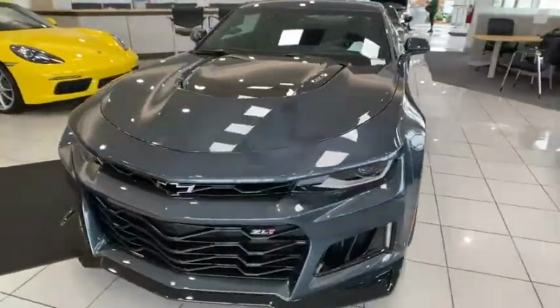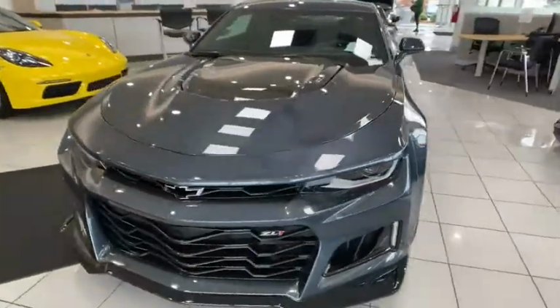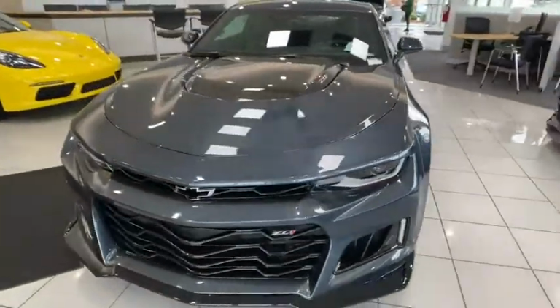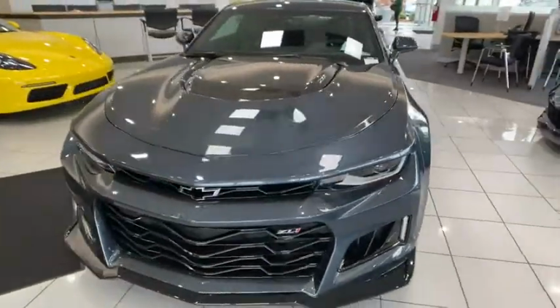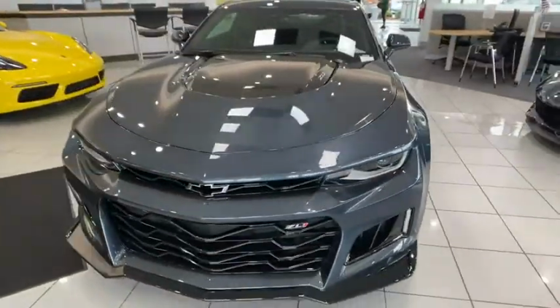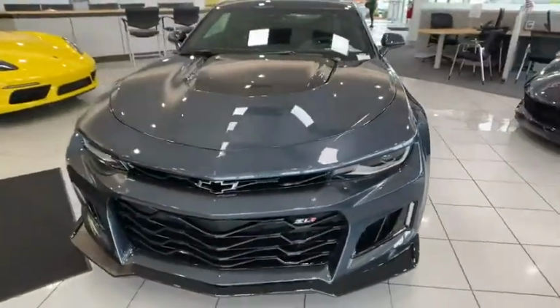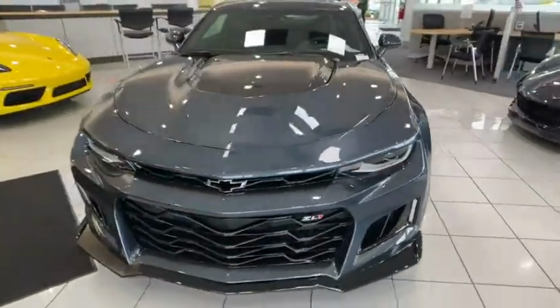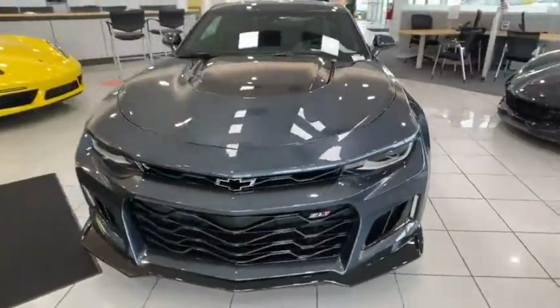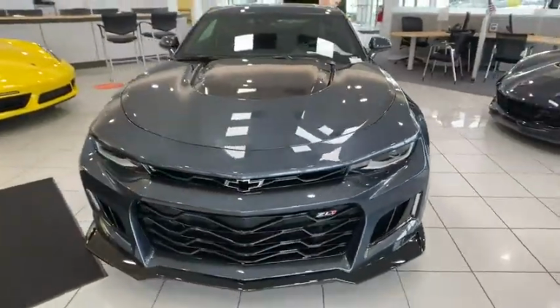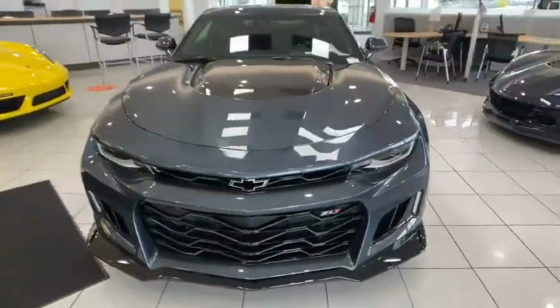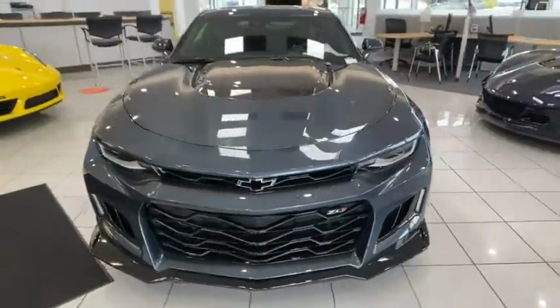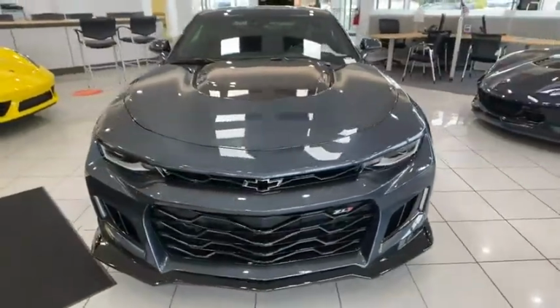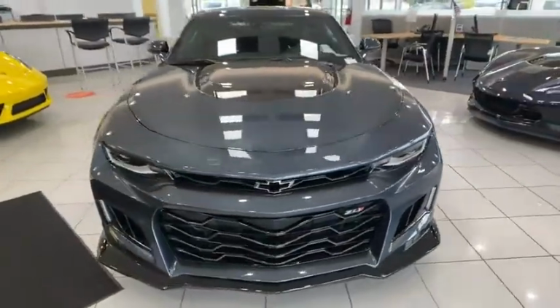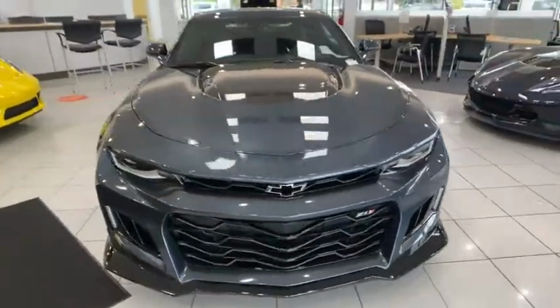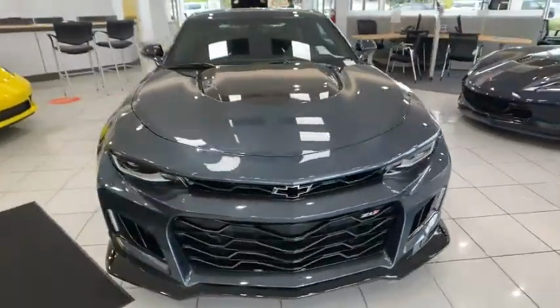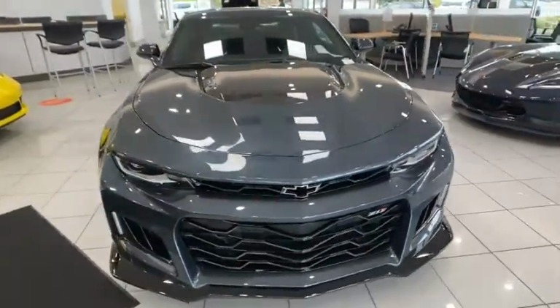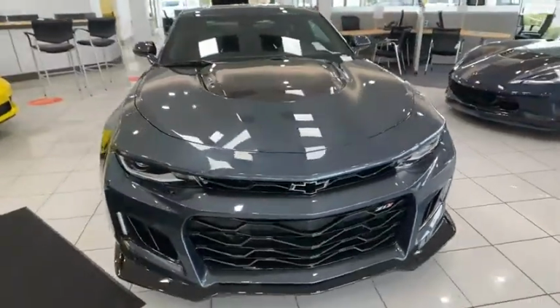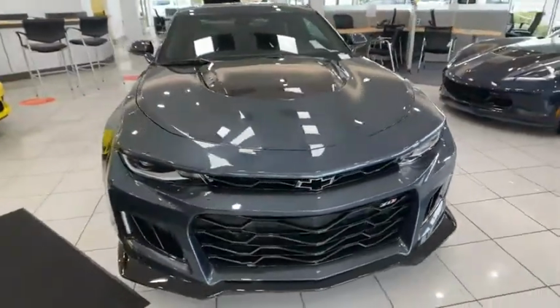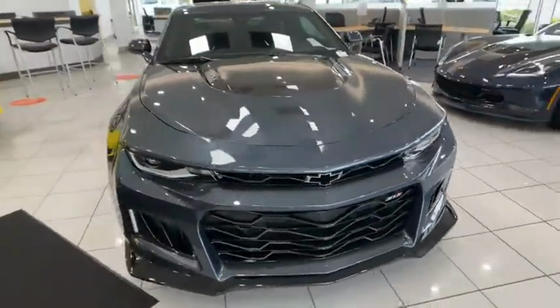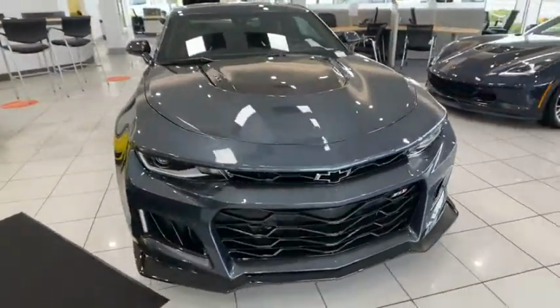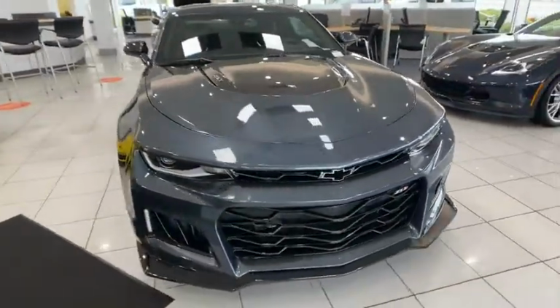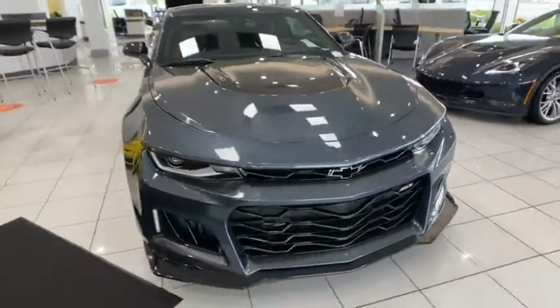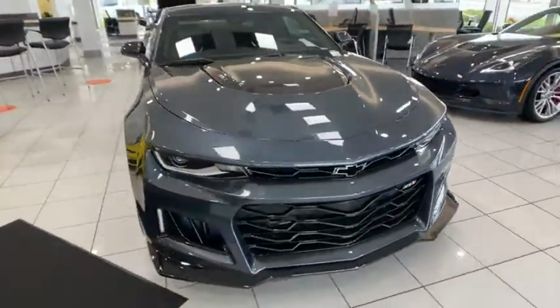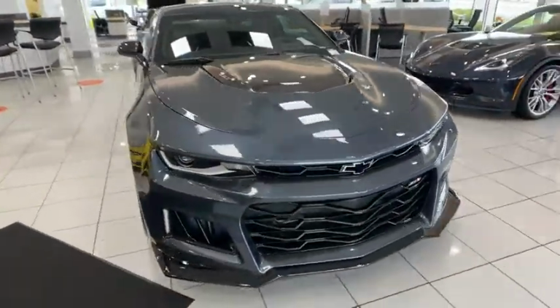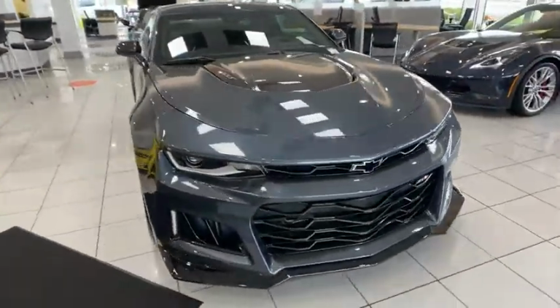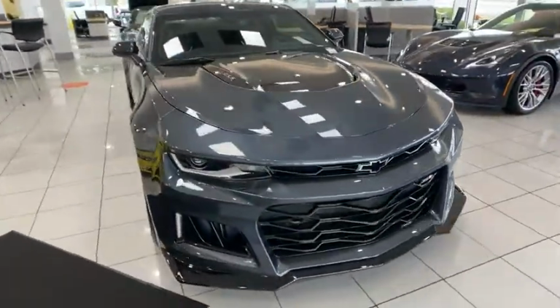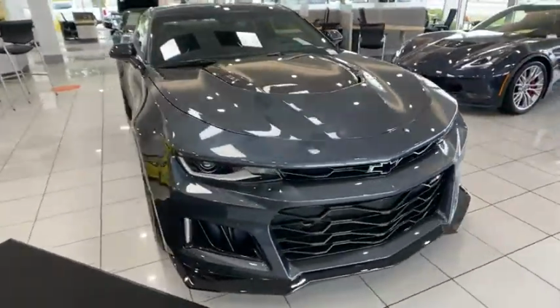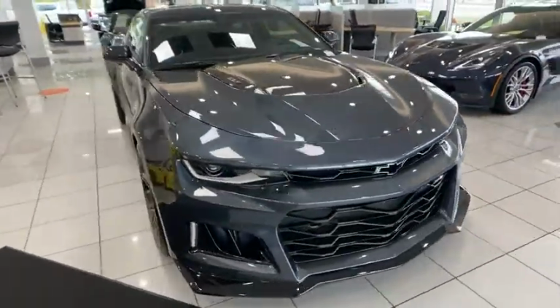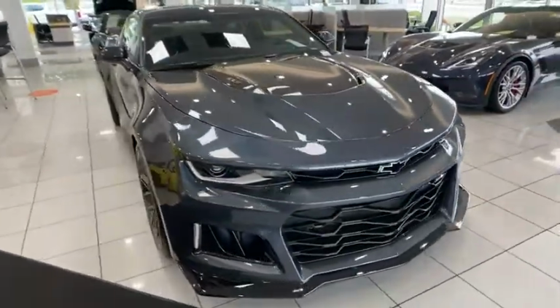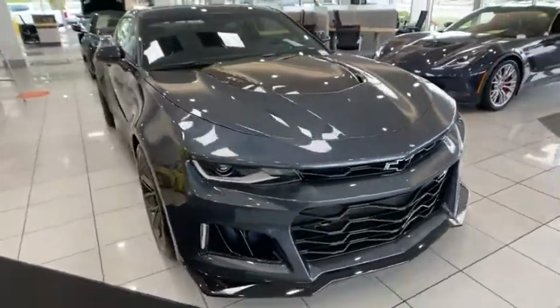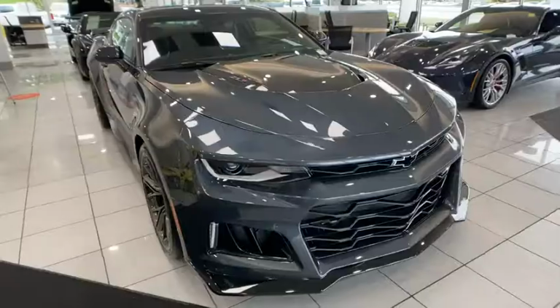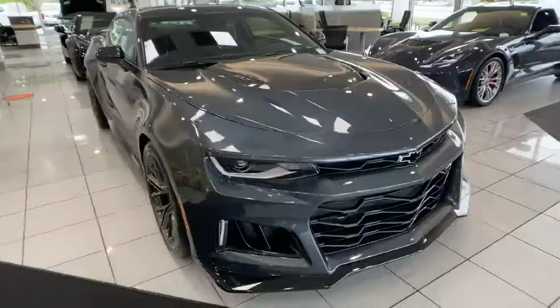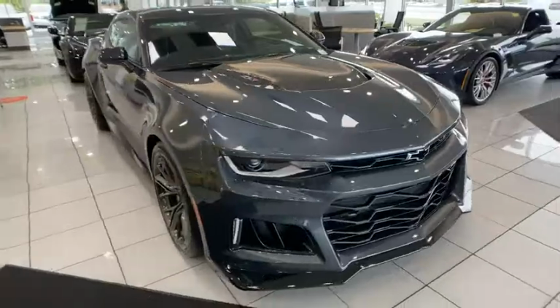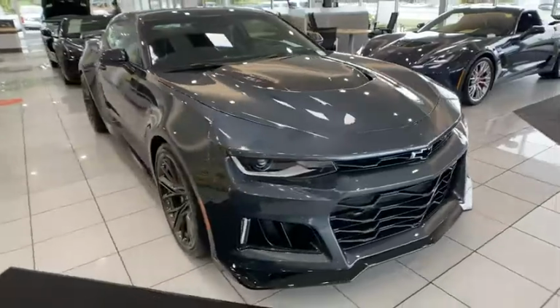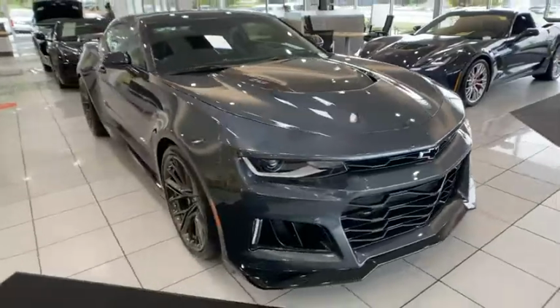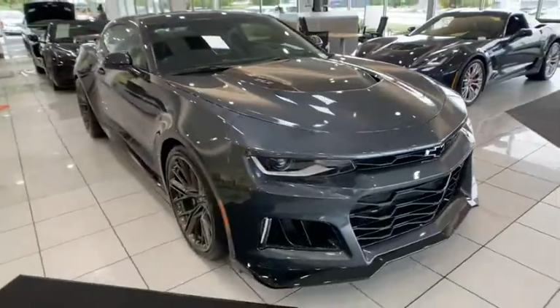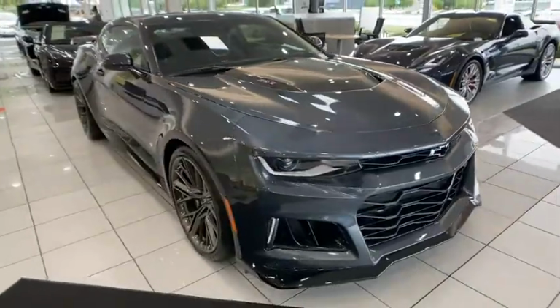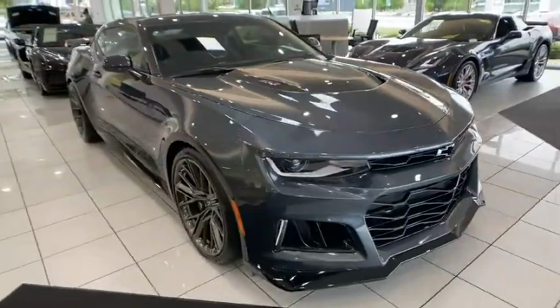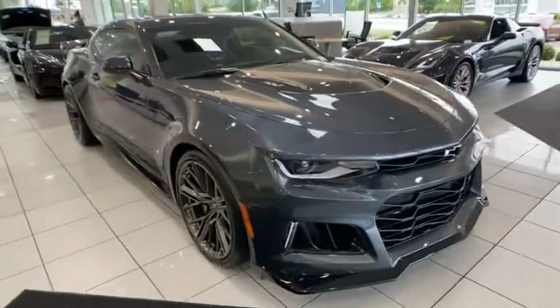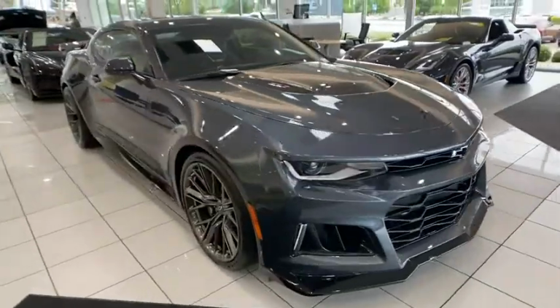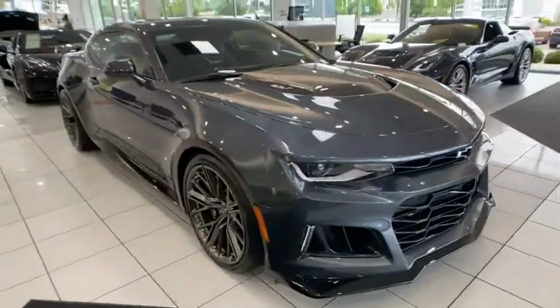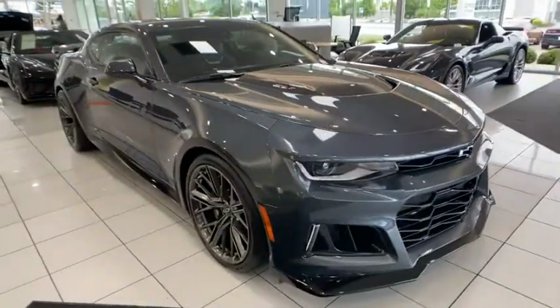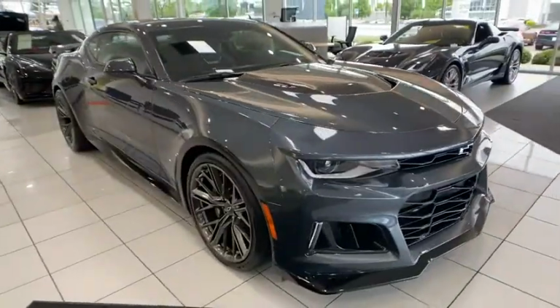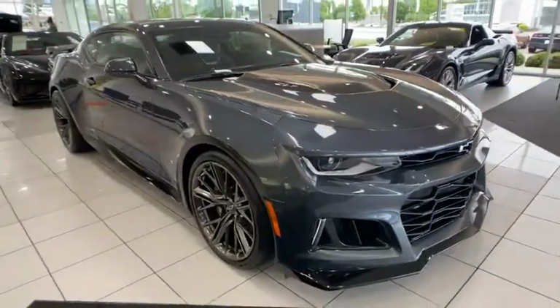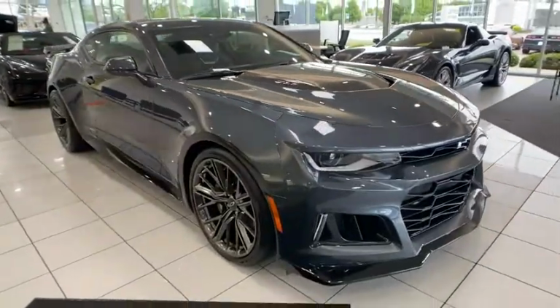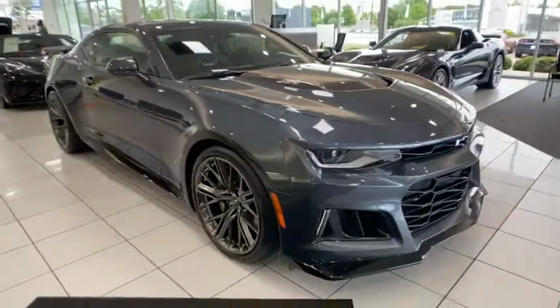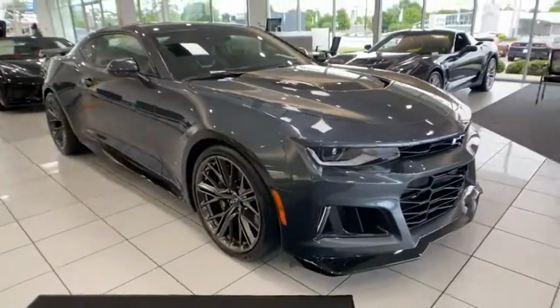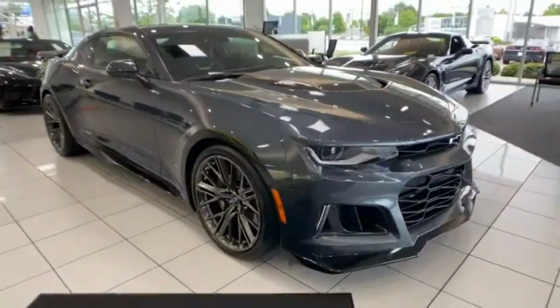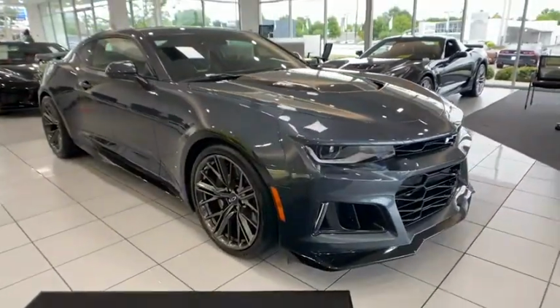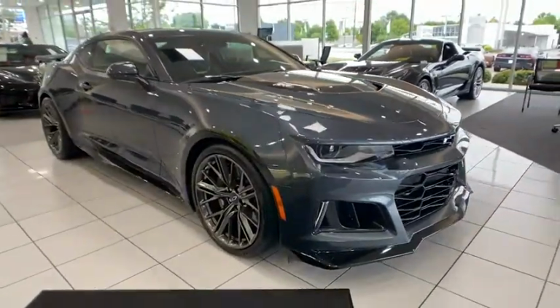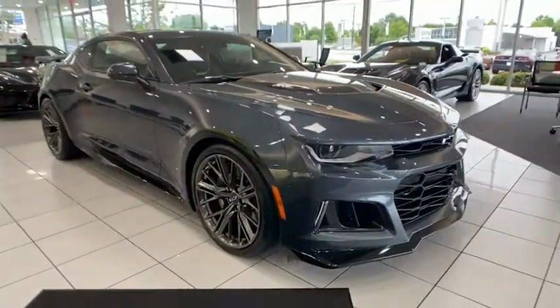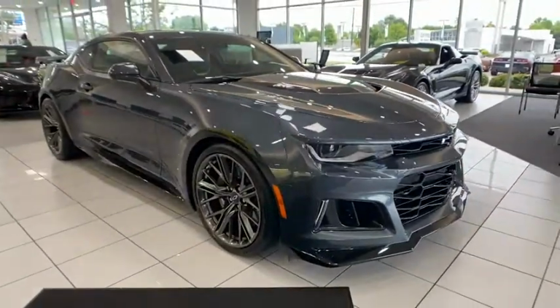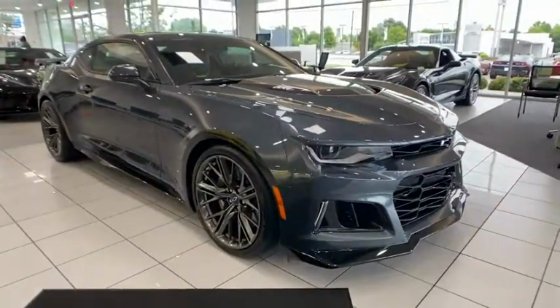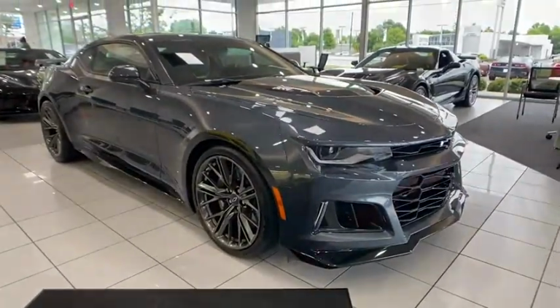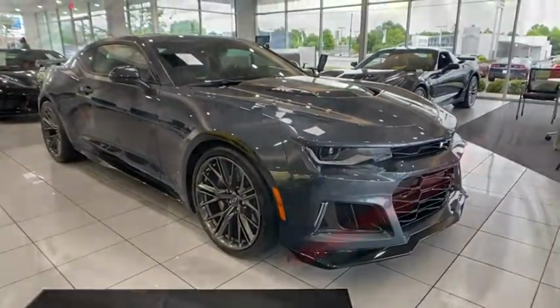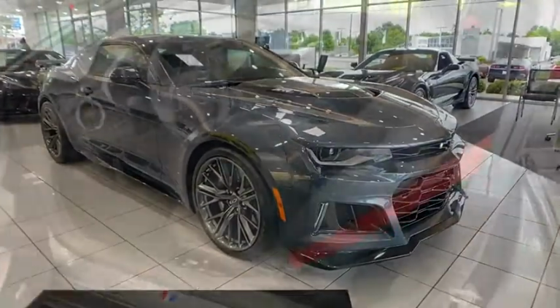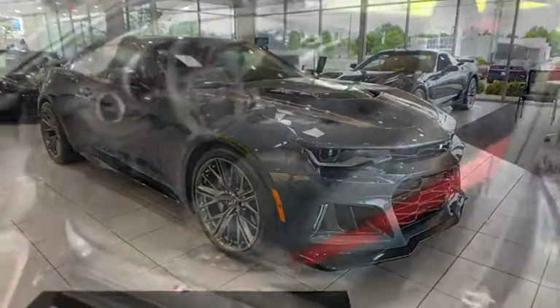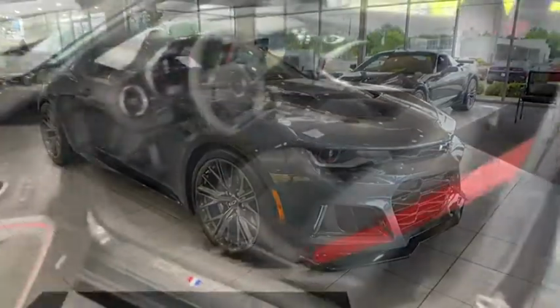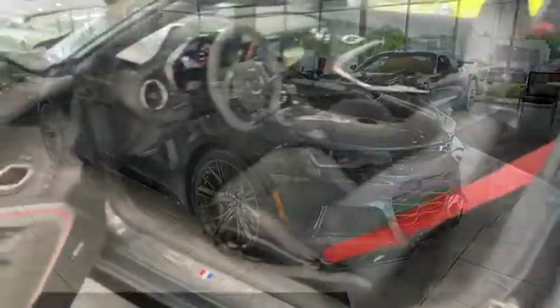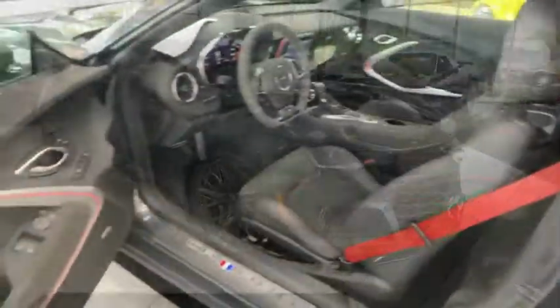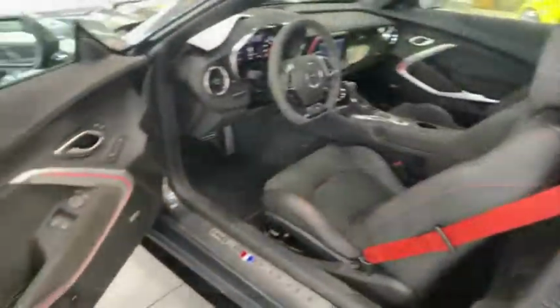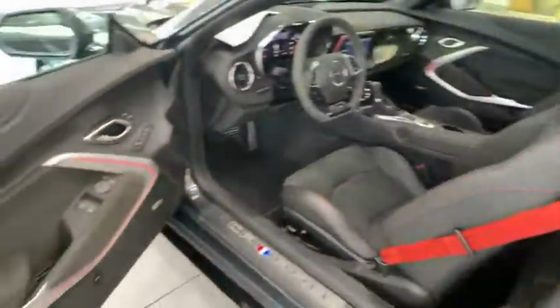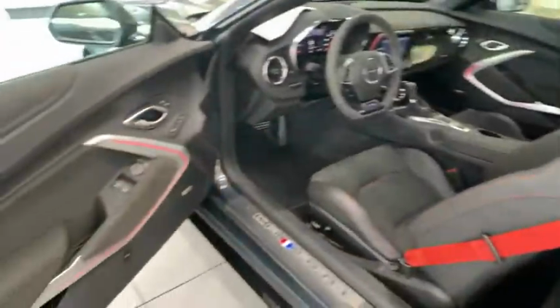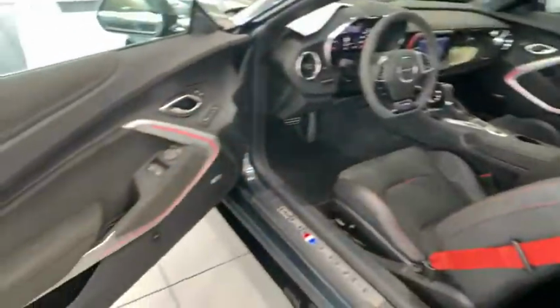Power steering, adjustable steering wheel, cruise control, aluminum wheels, four-wheel disc brakes, floor mats, keyless start.